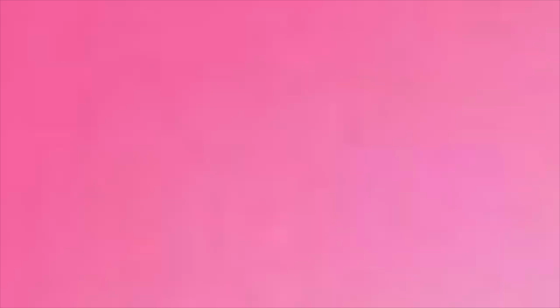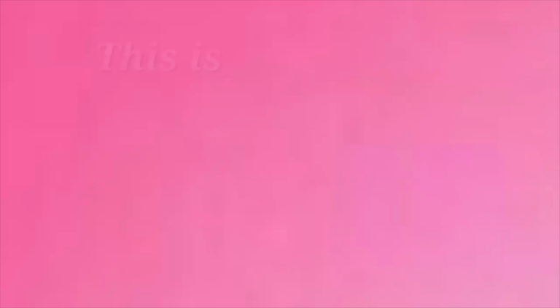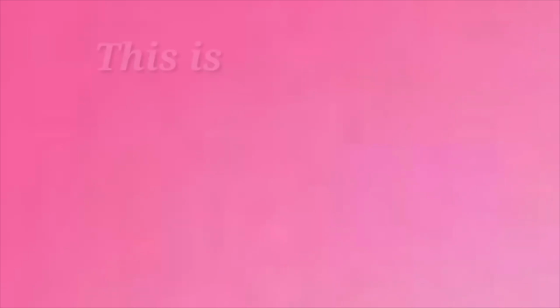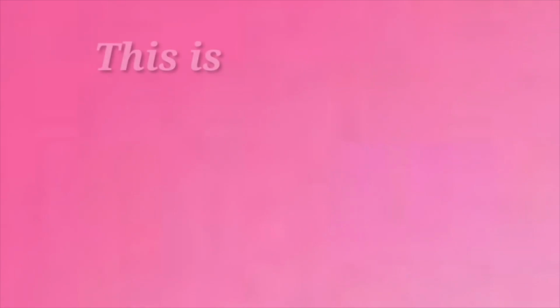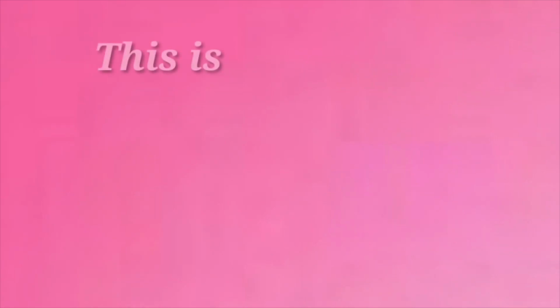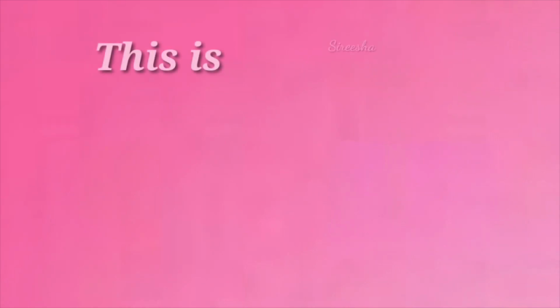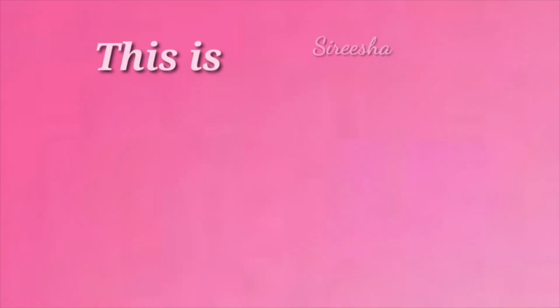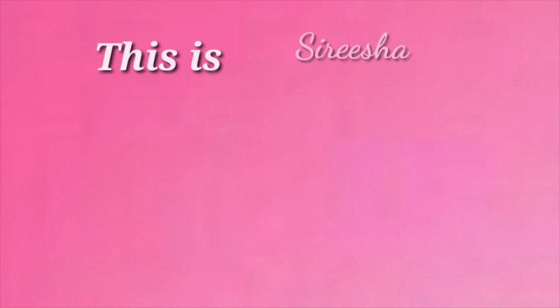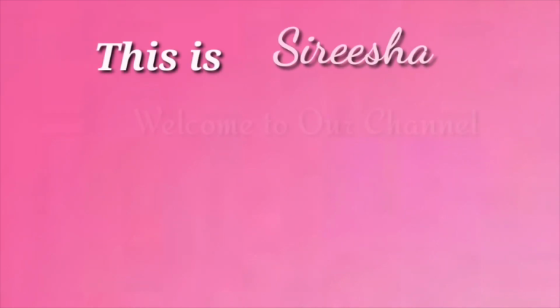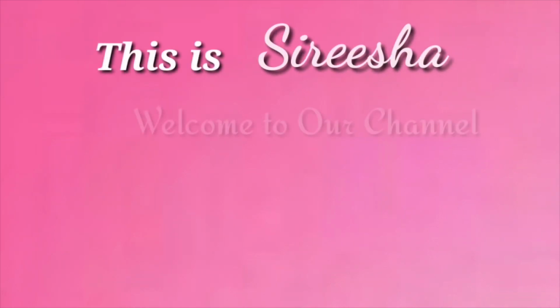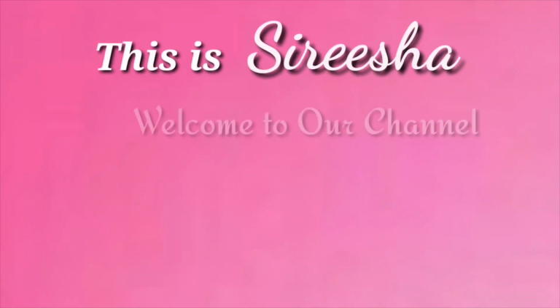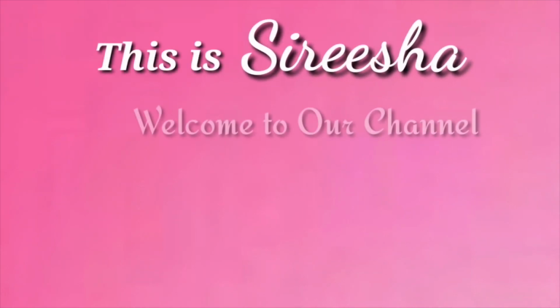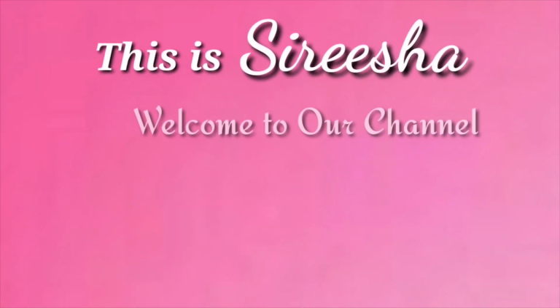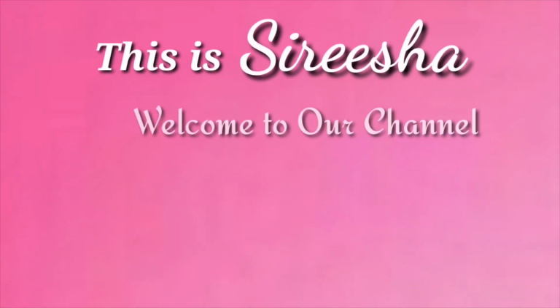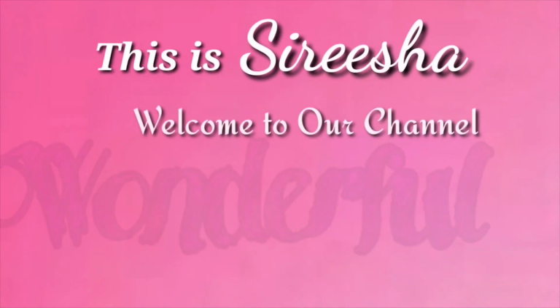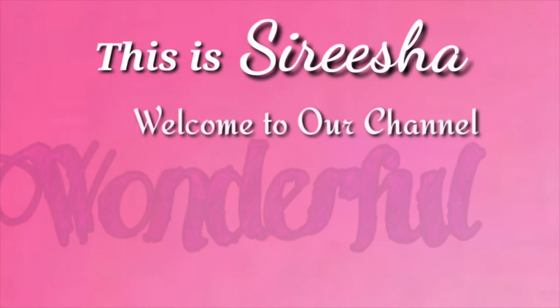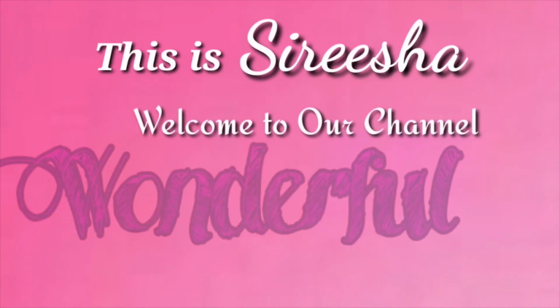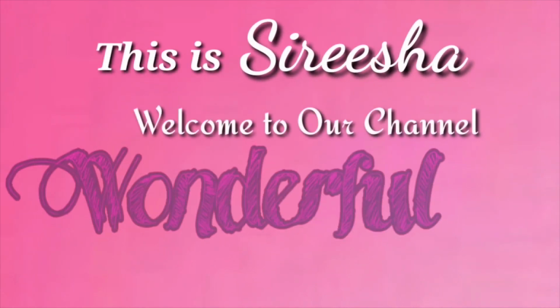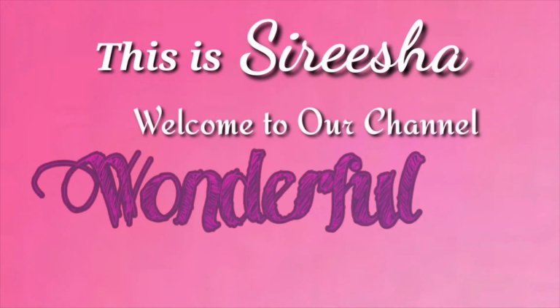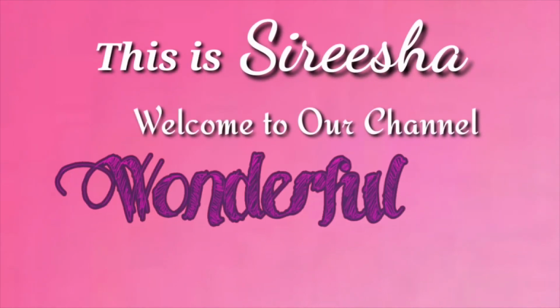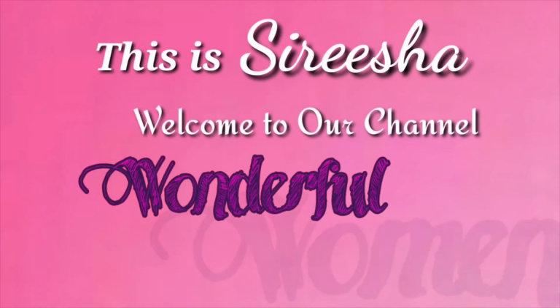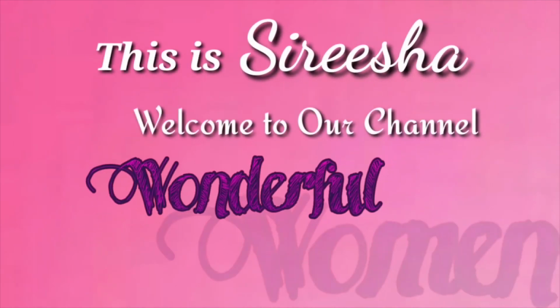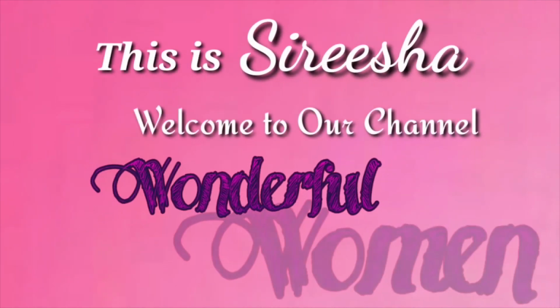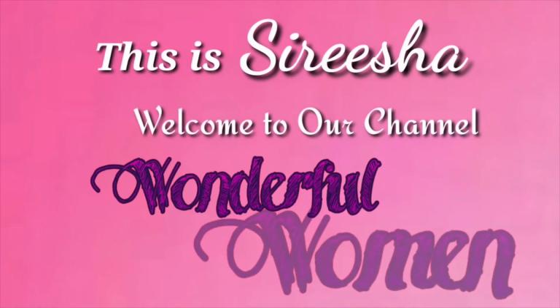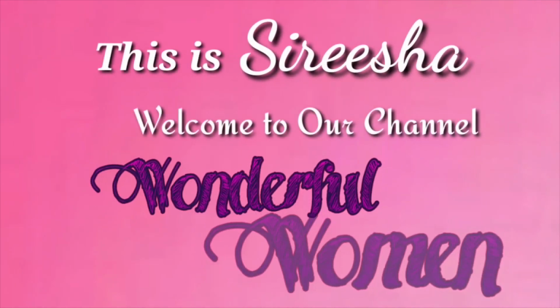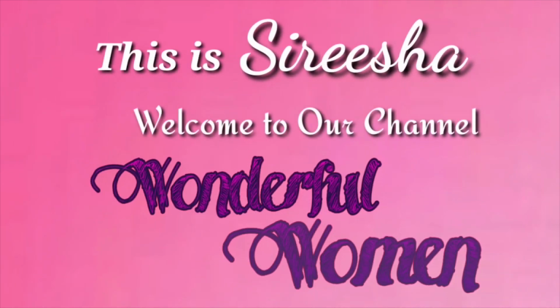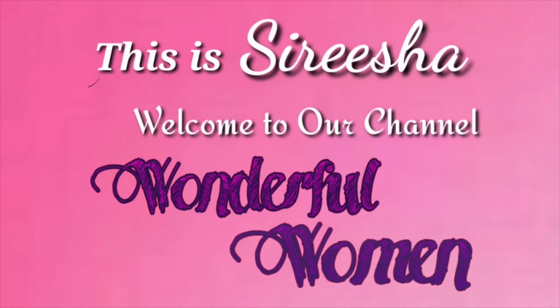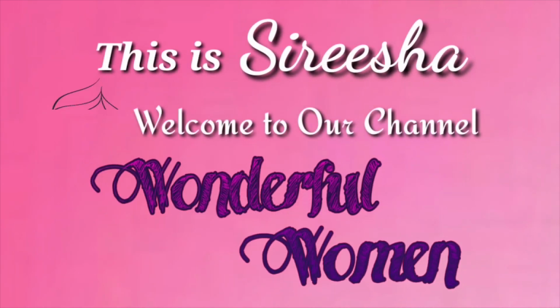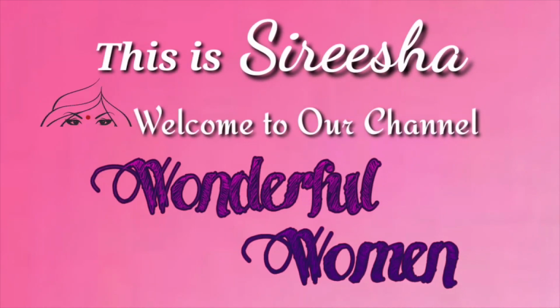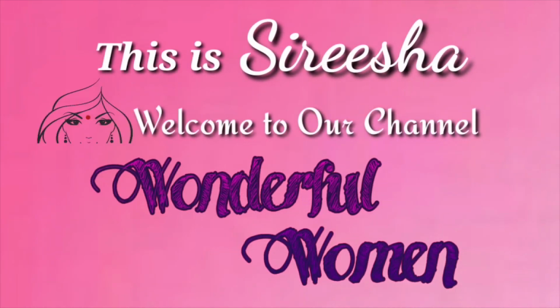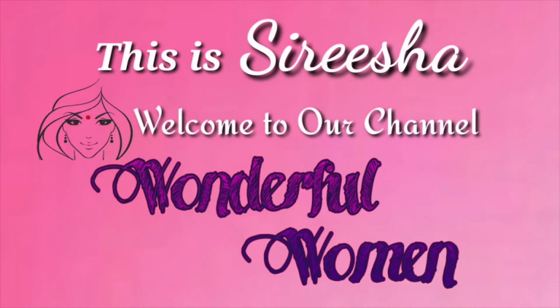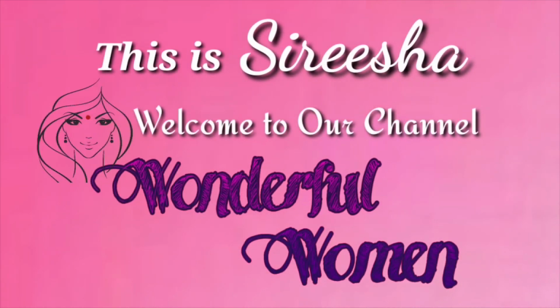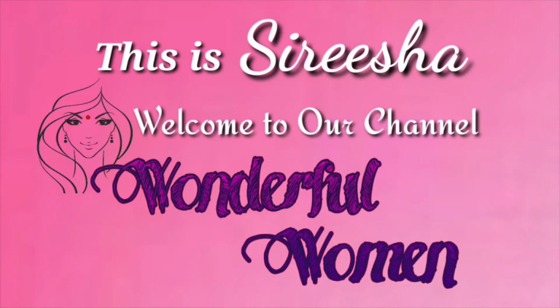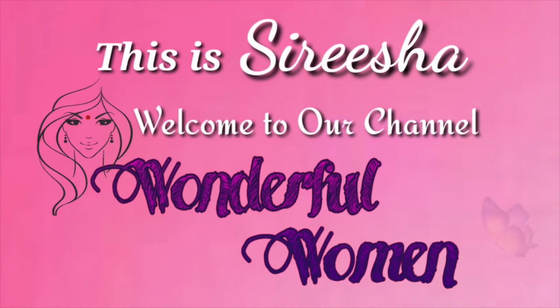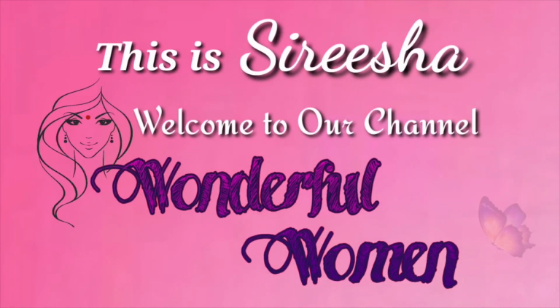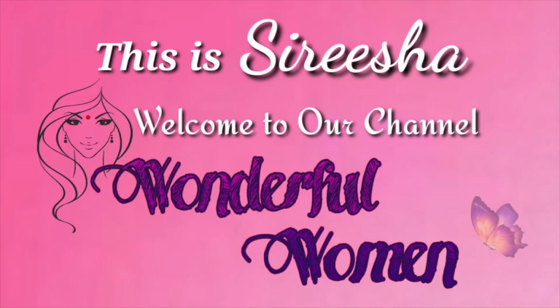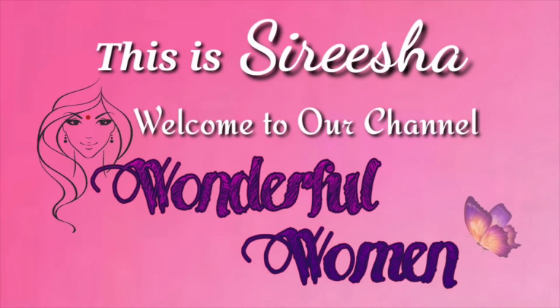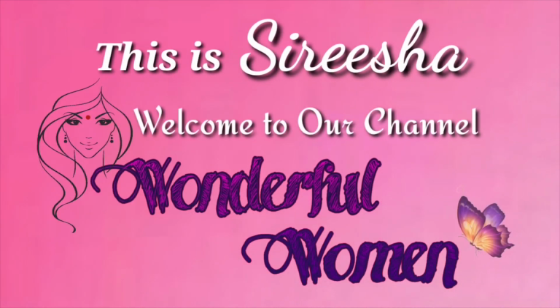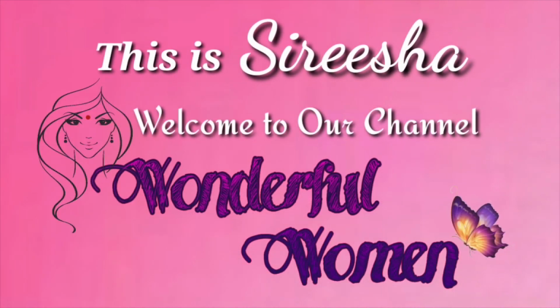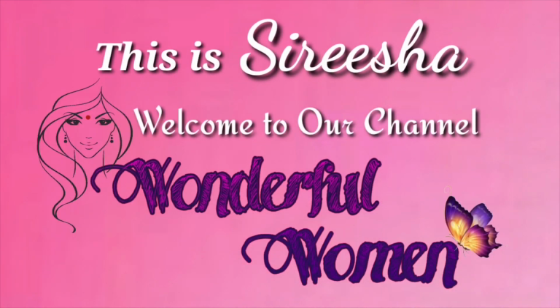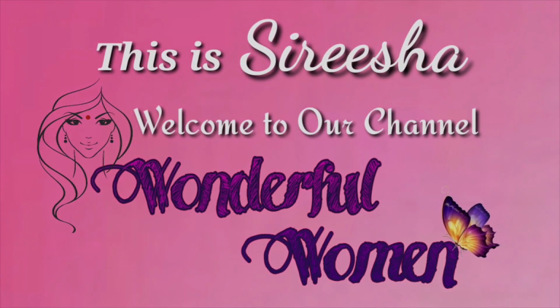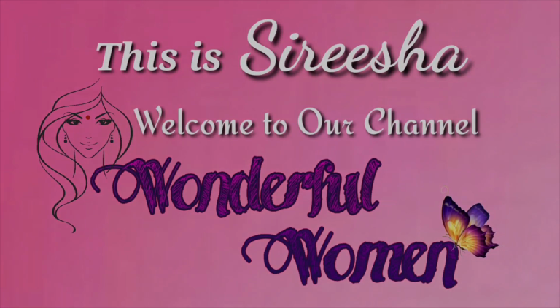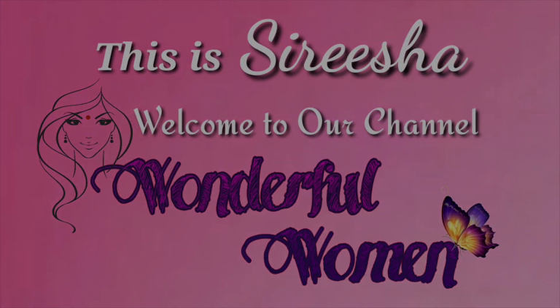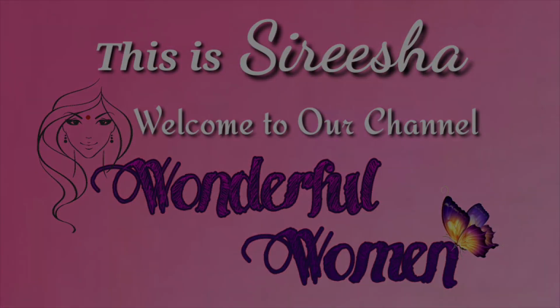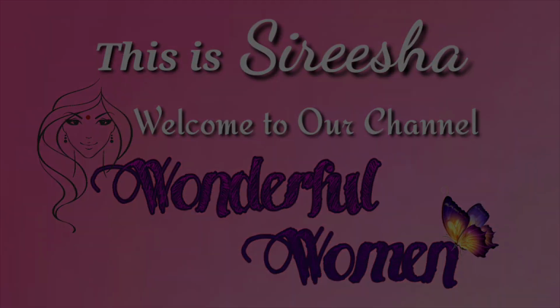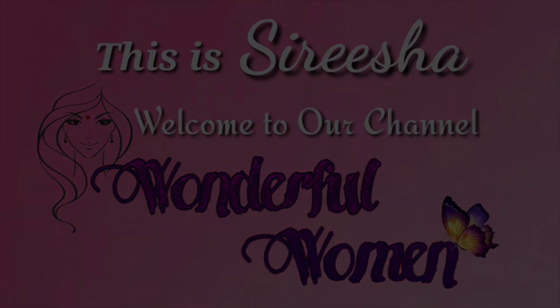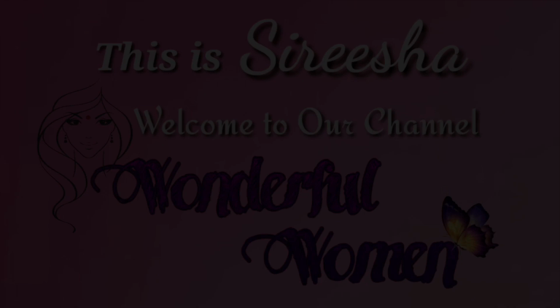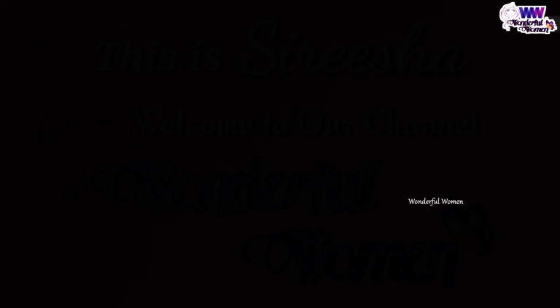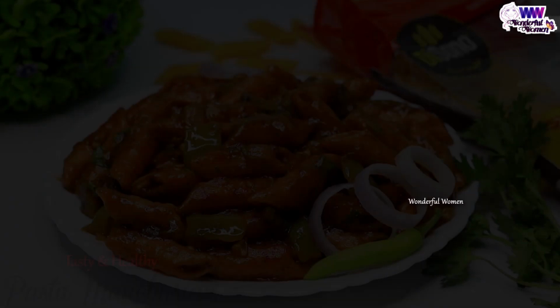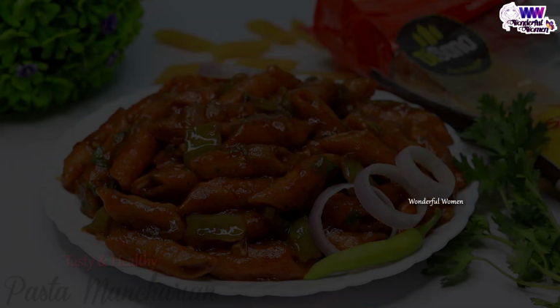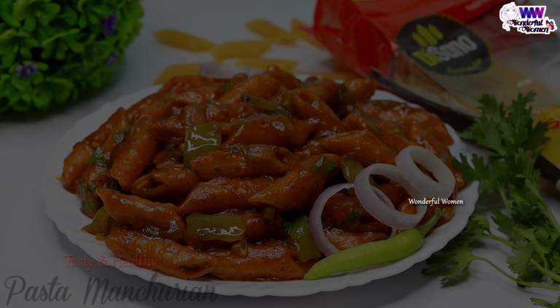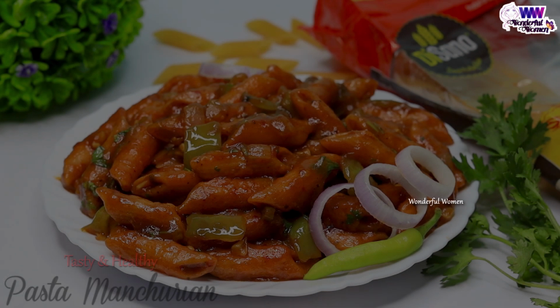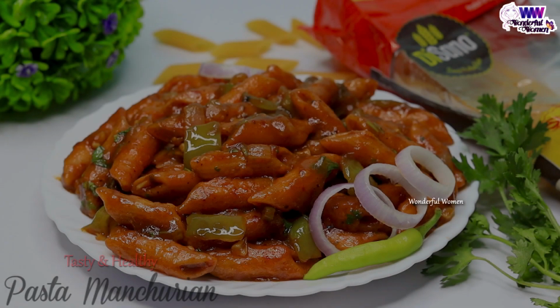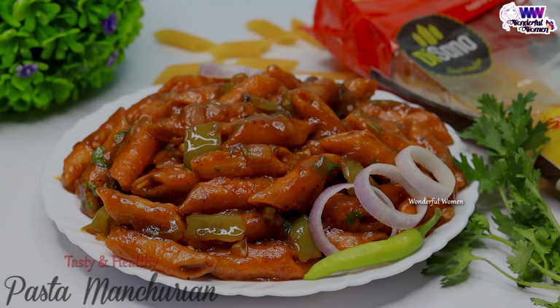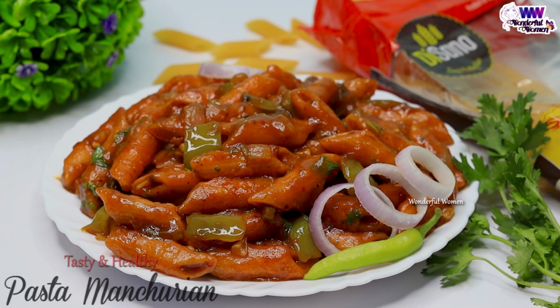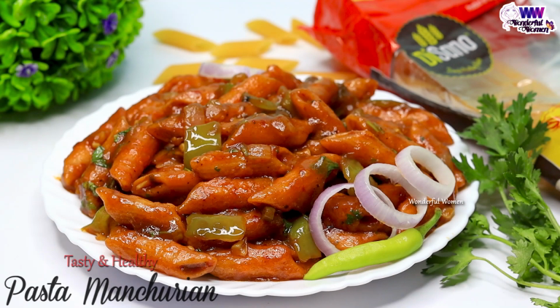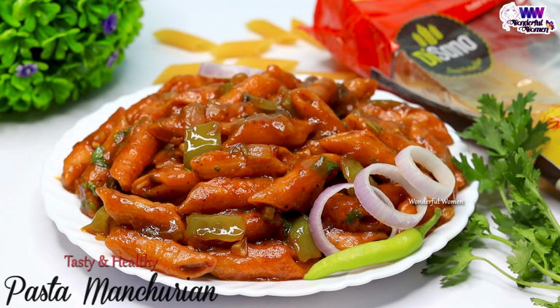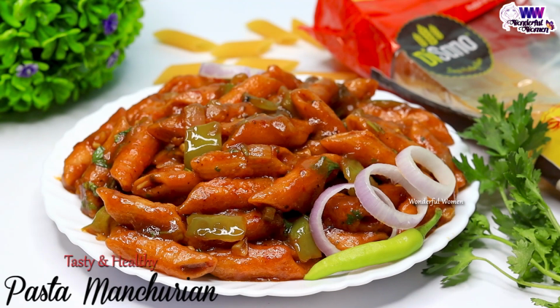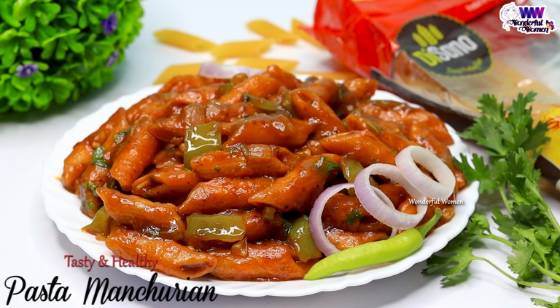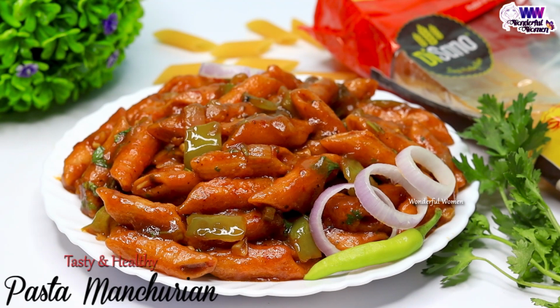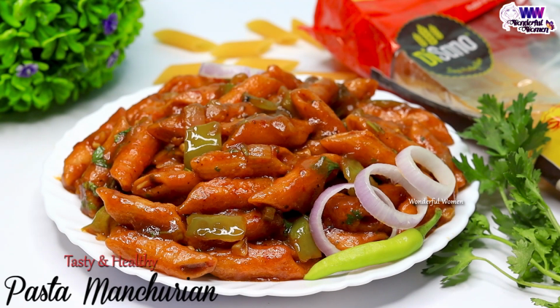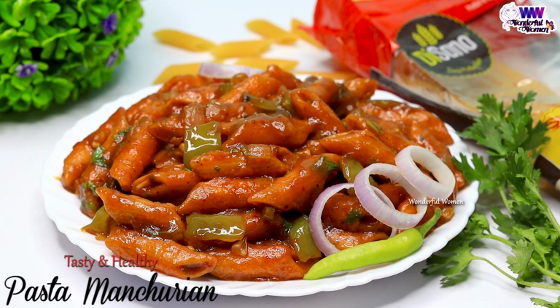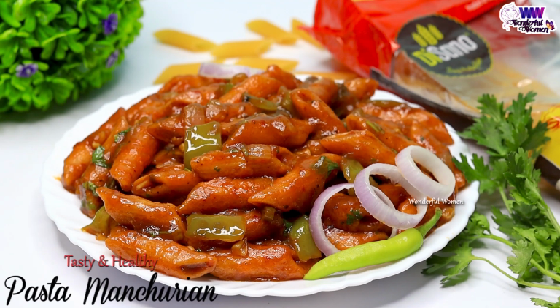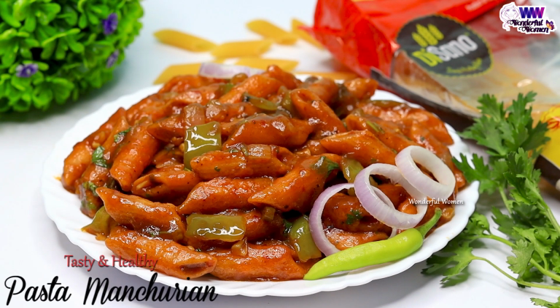Hello everyone, my name is Mrisha. Welcome back to Fundraful Men. In this video, I am going to make a best taste of pasta with Manchuria.